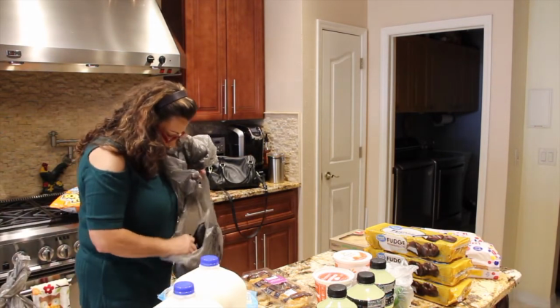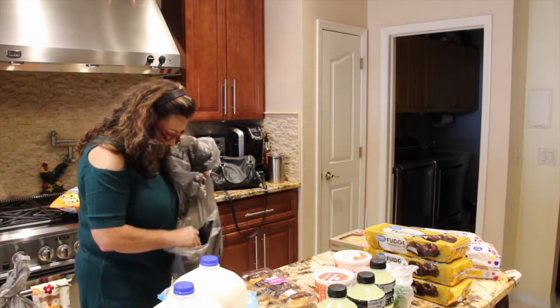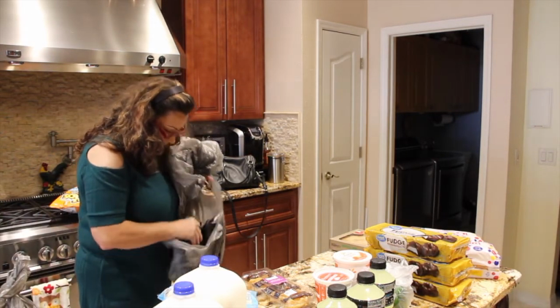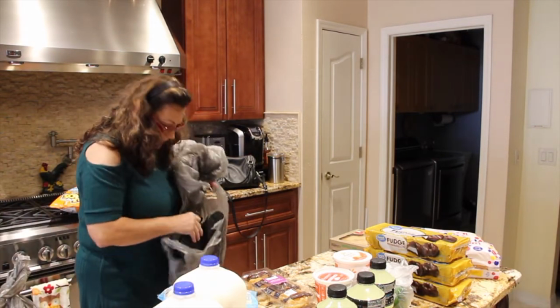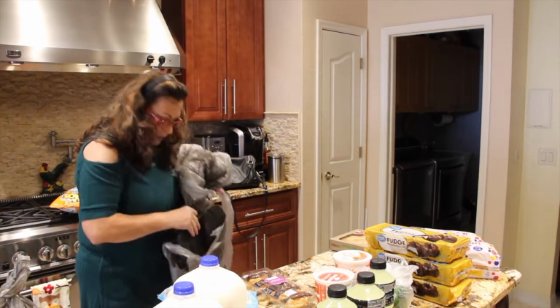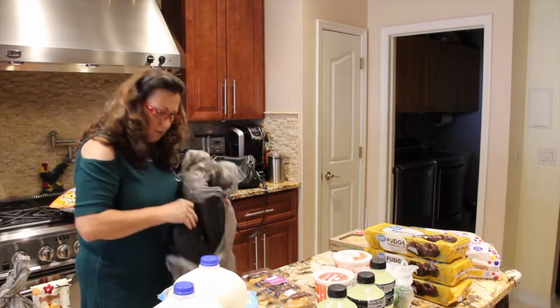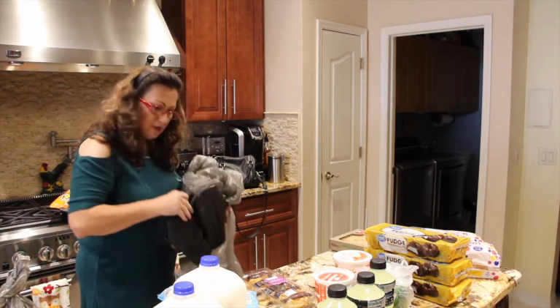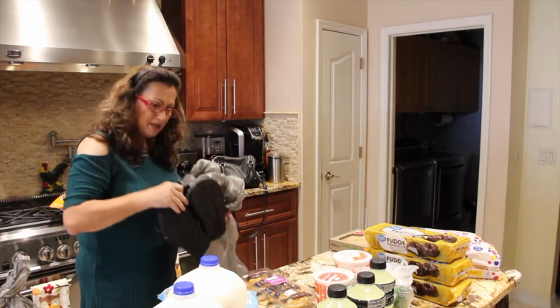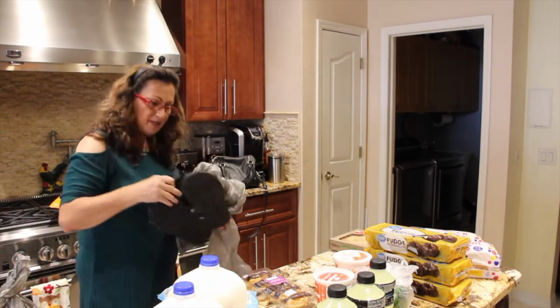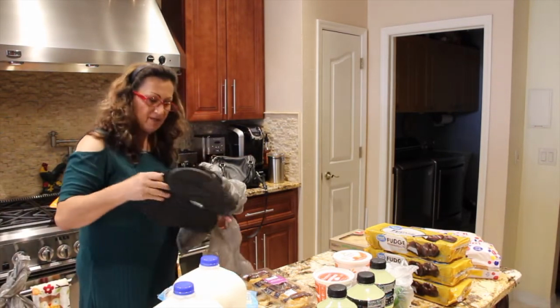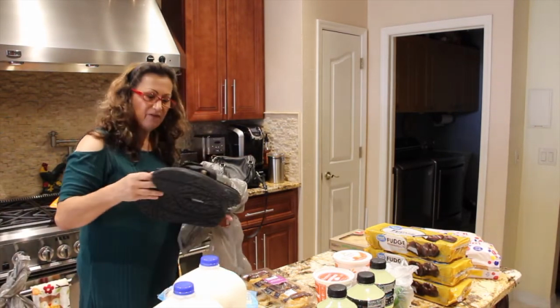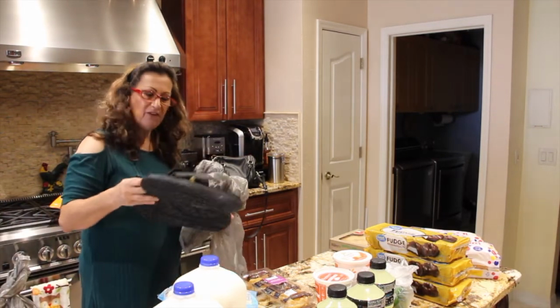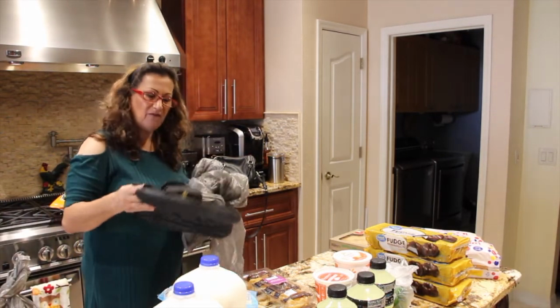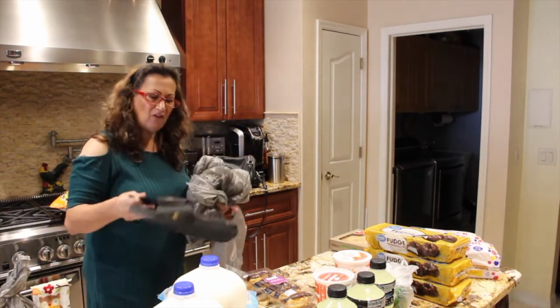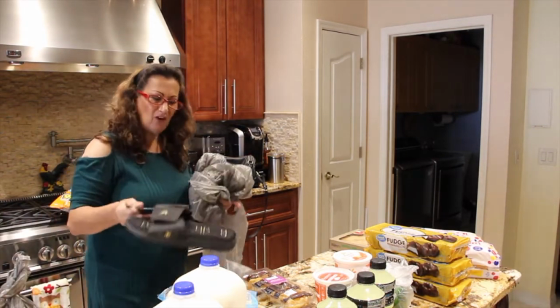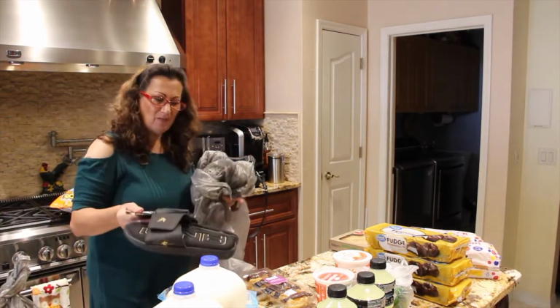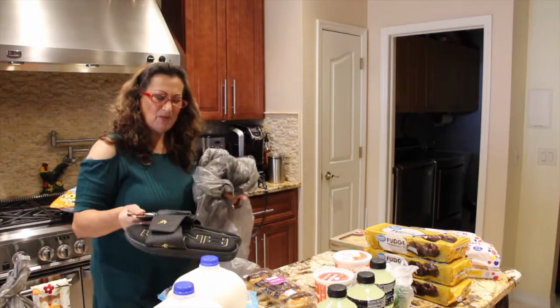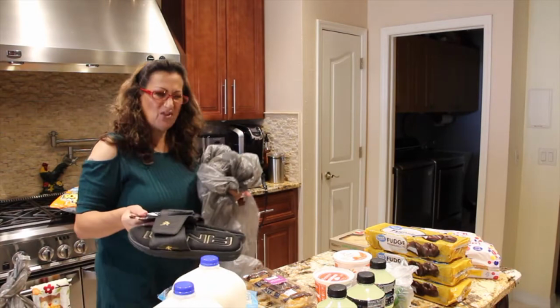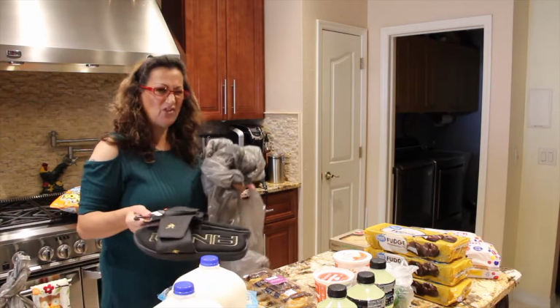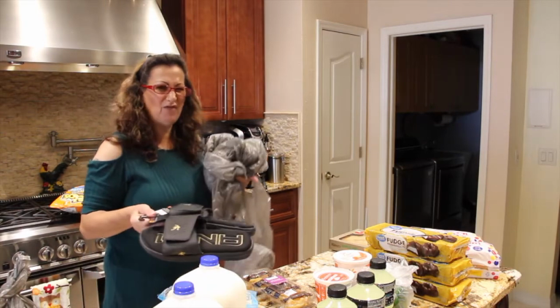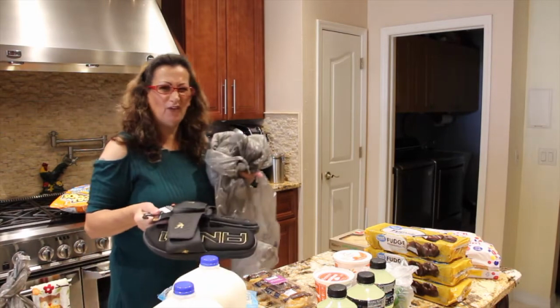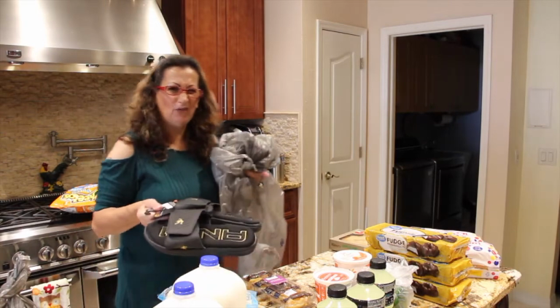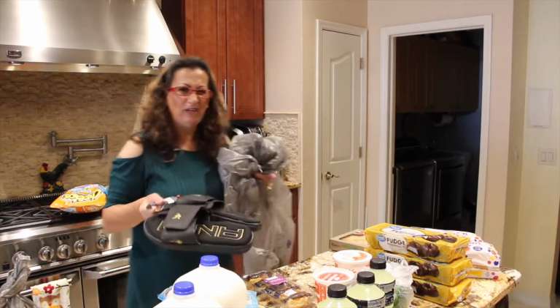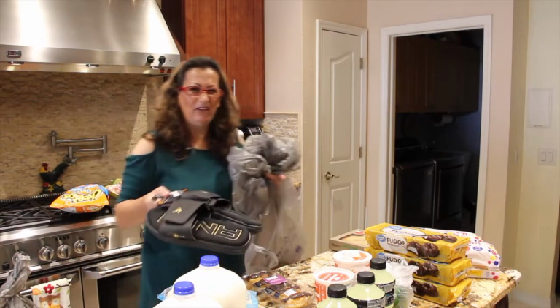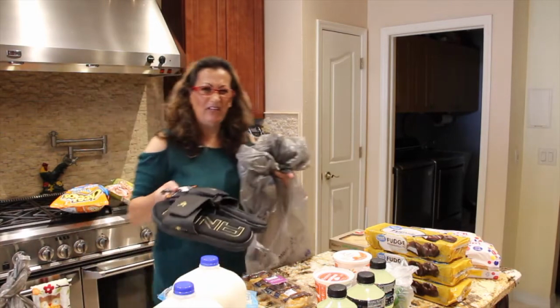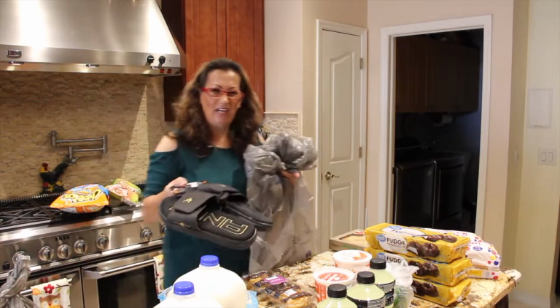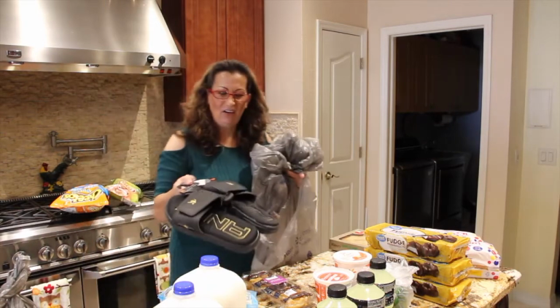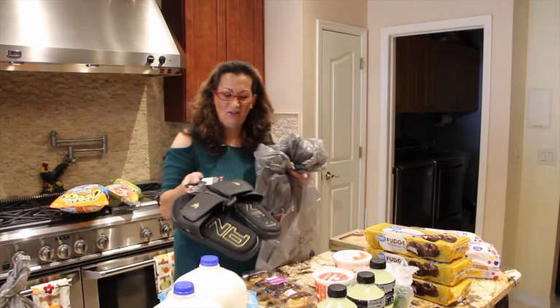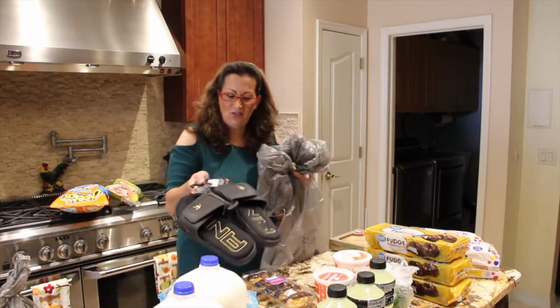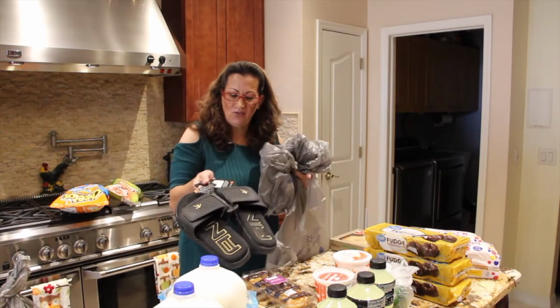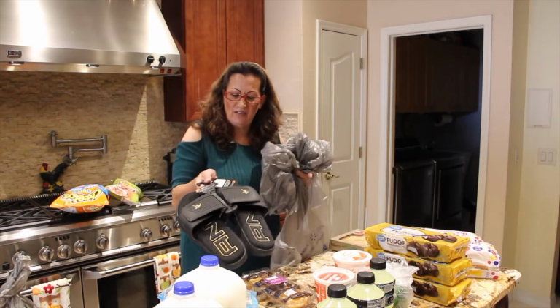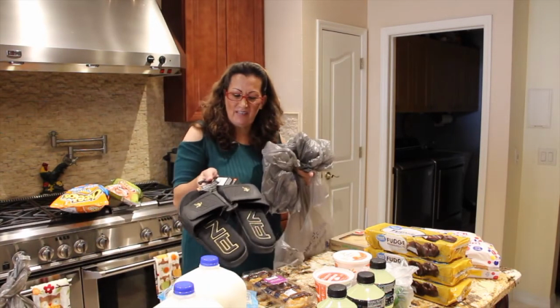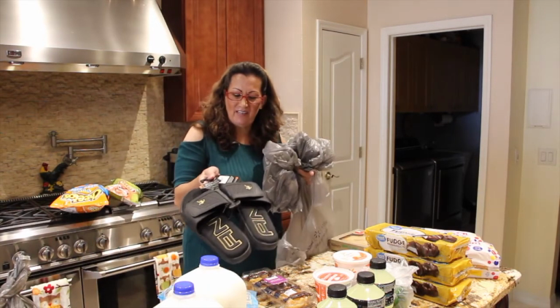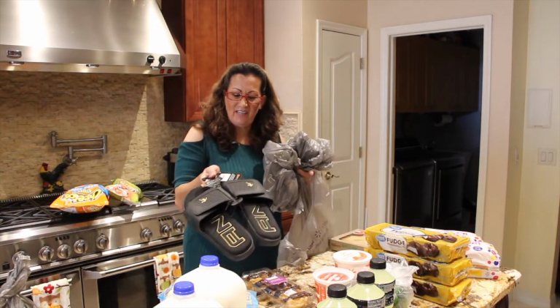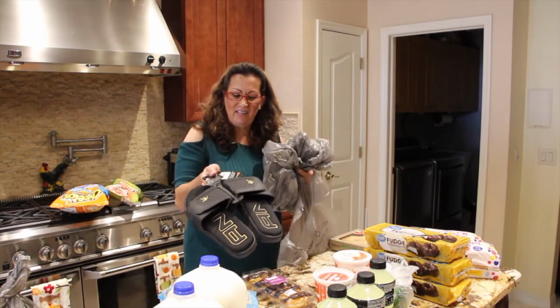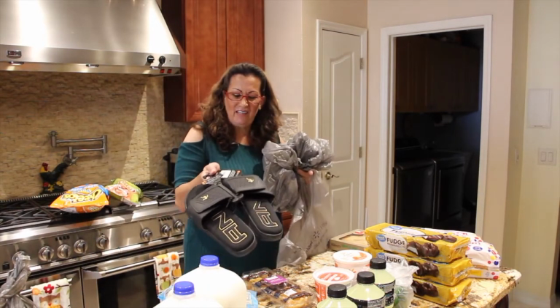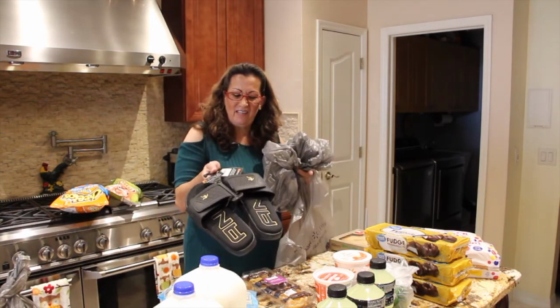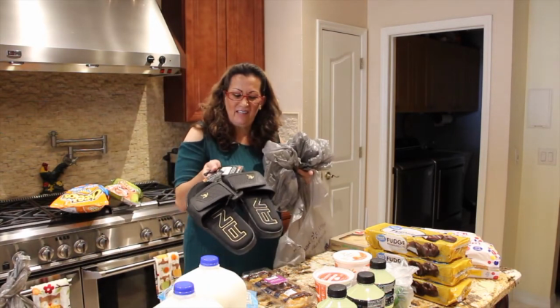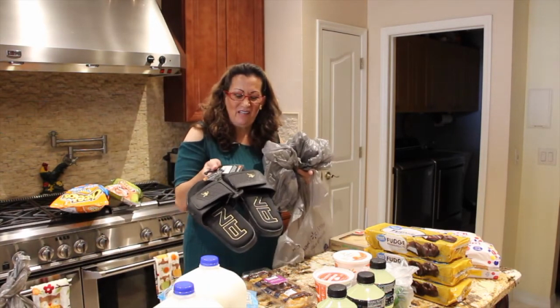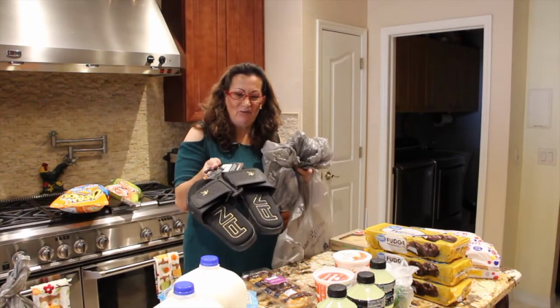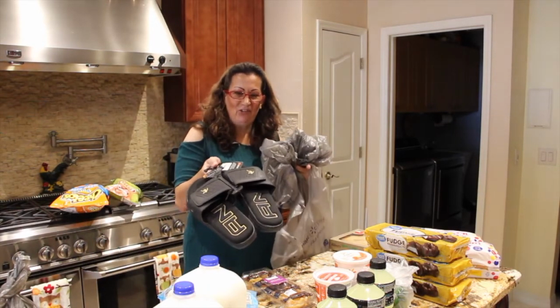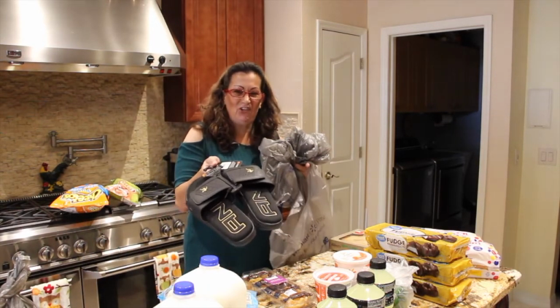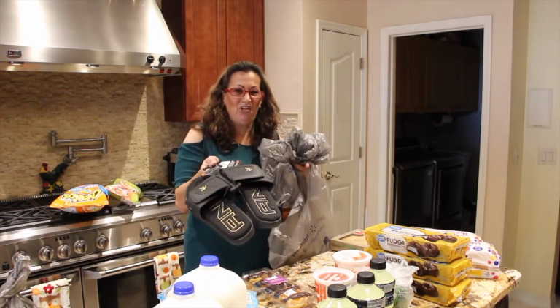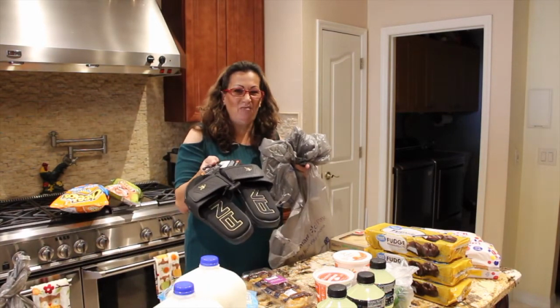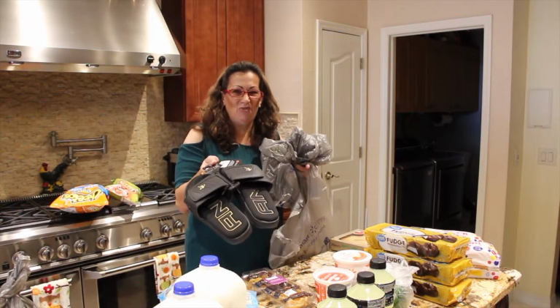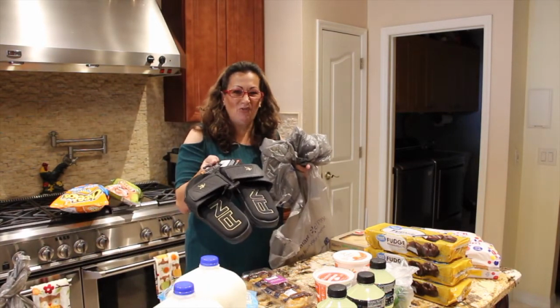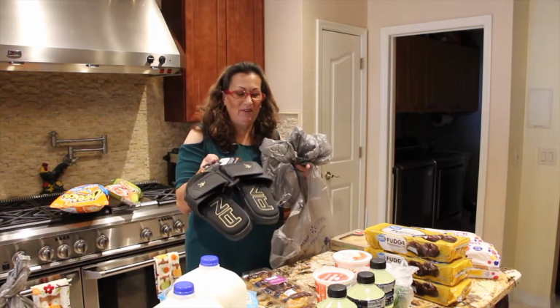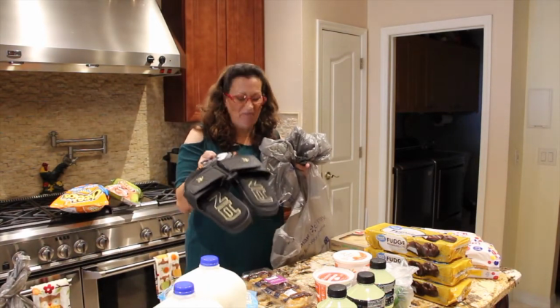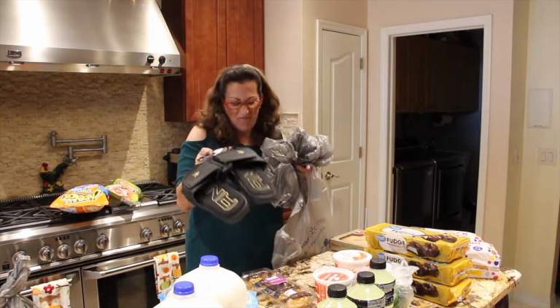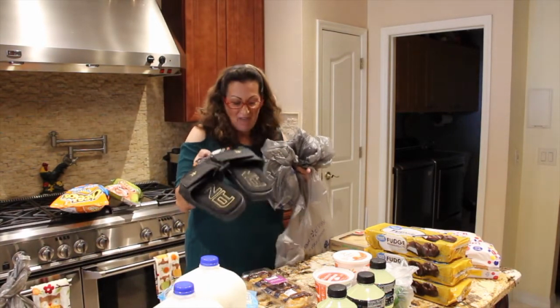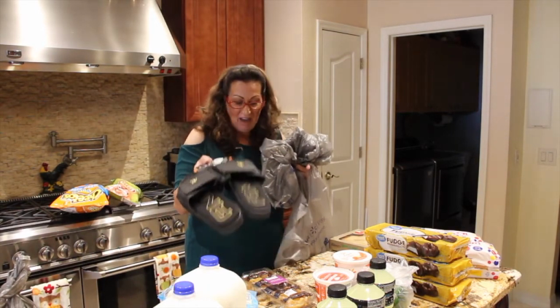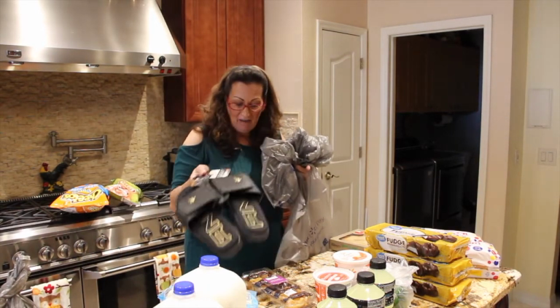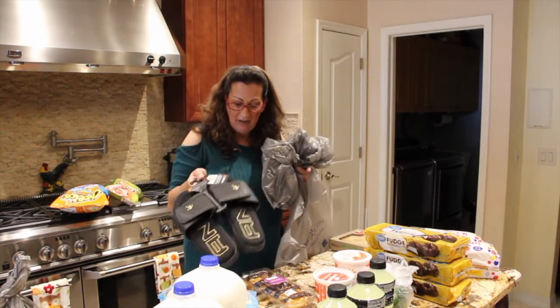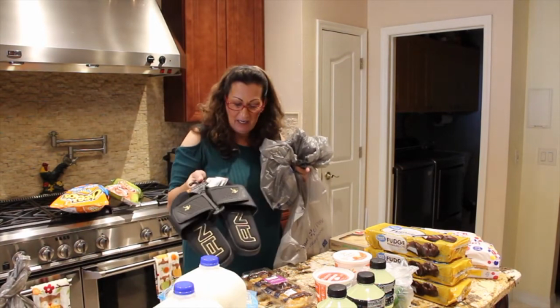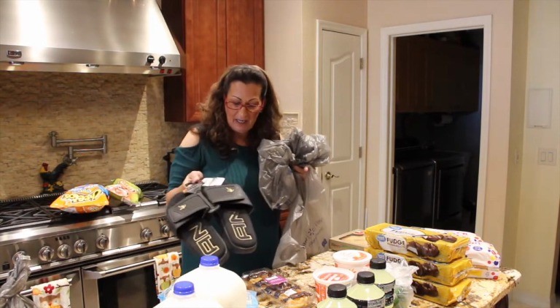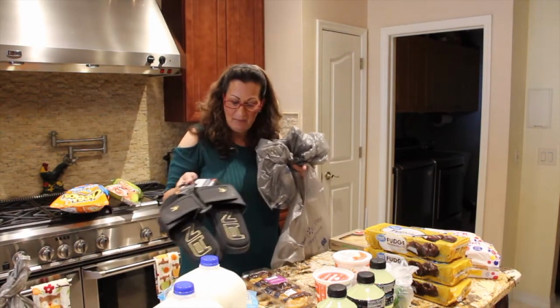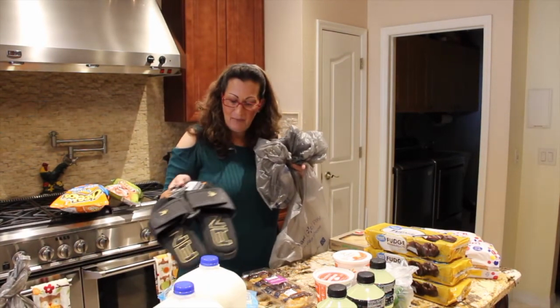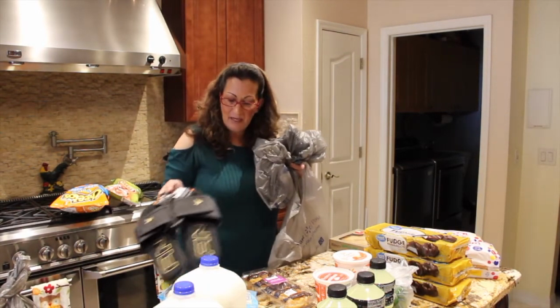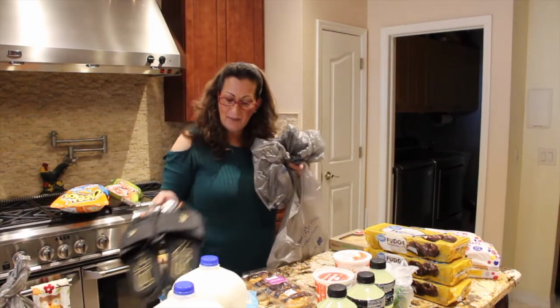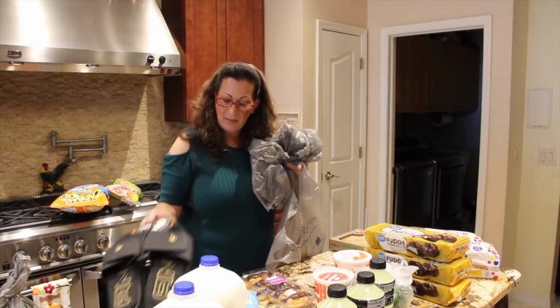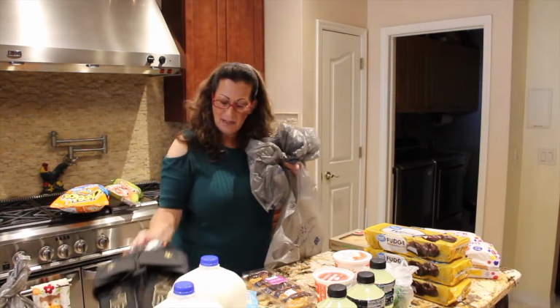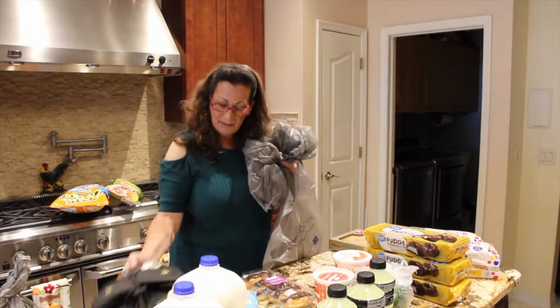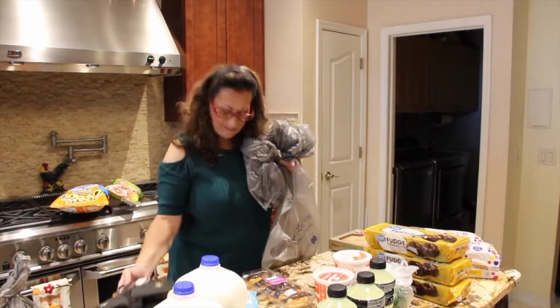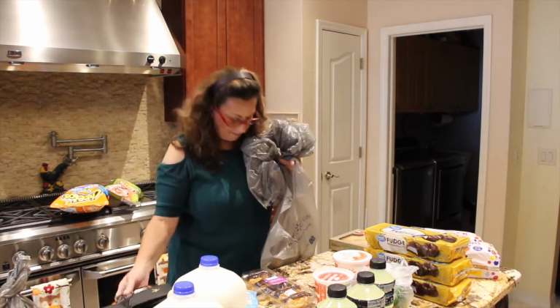And he wanted some flip-flops just for around the house. I've seen these, and they were cheap, so I figured I'd pick them up.